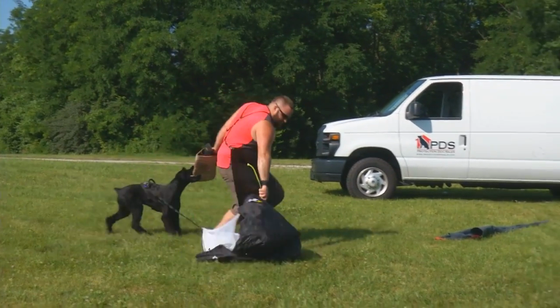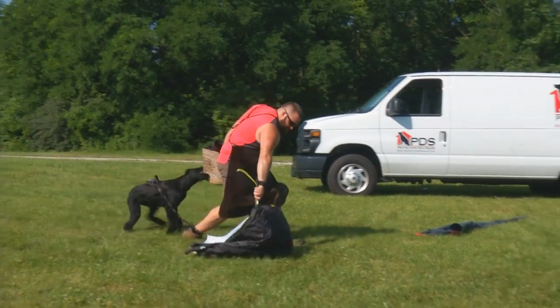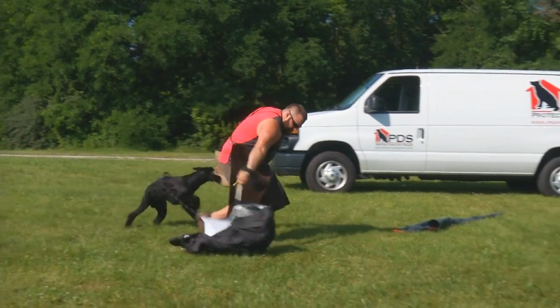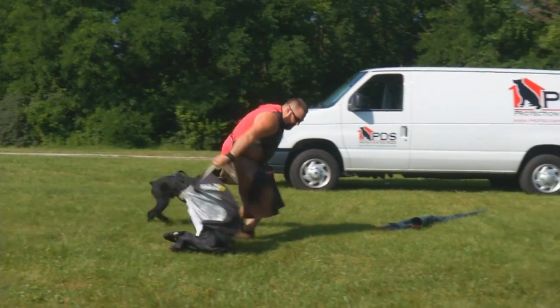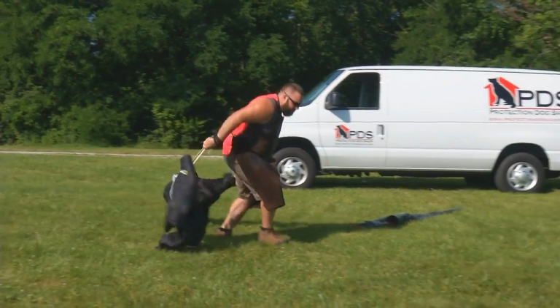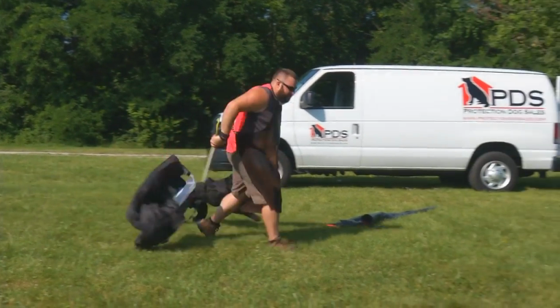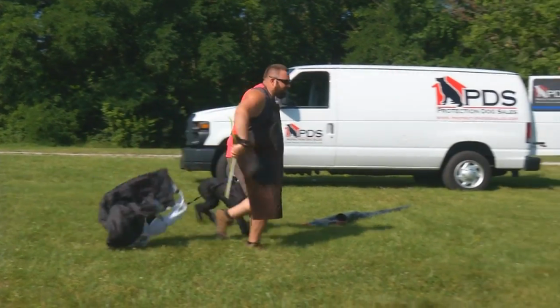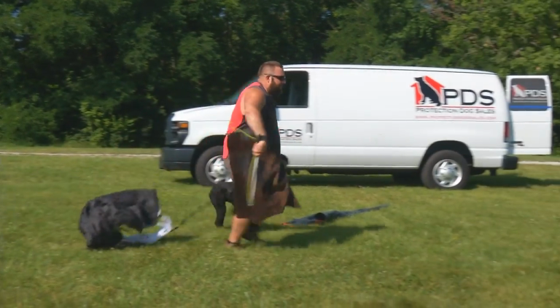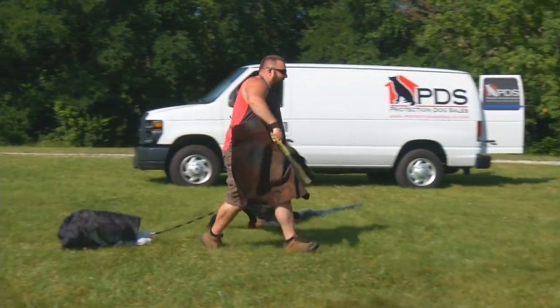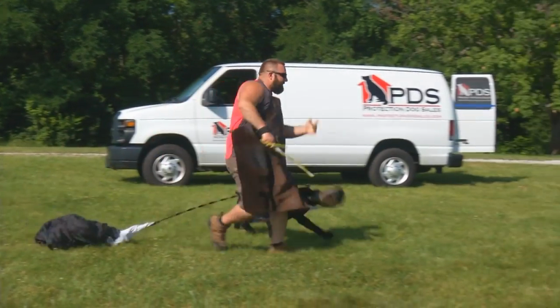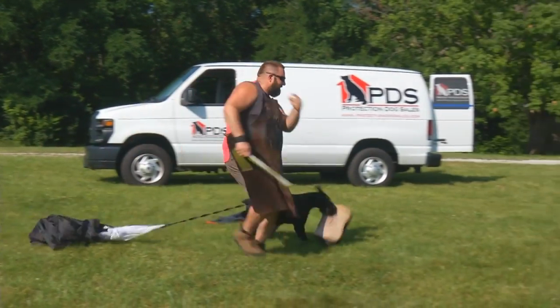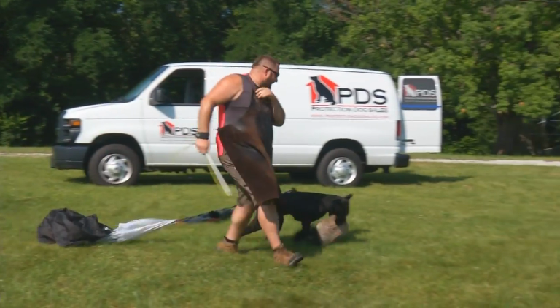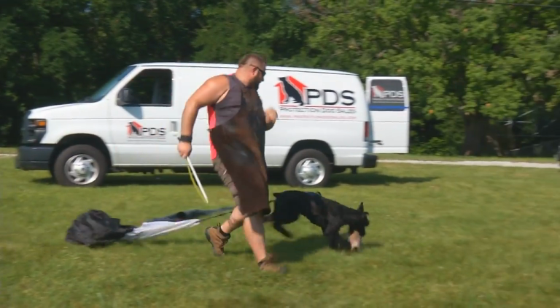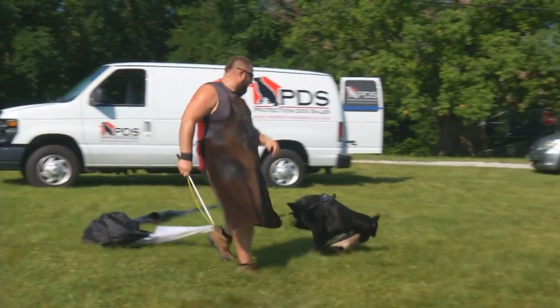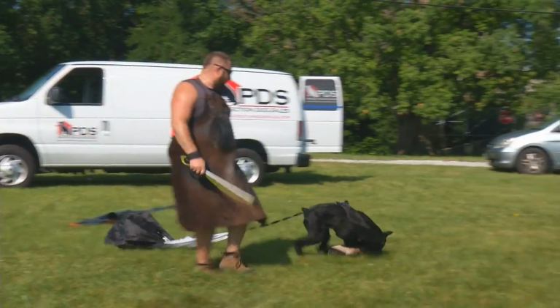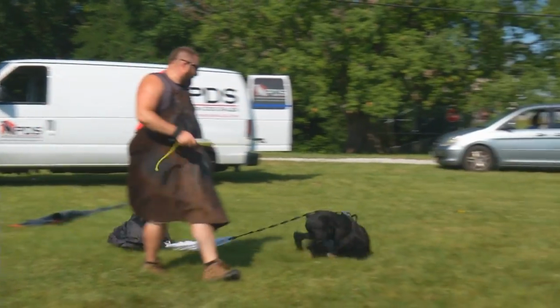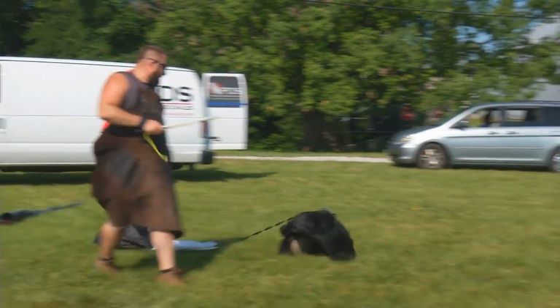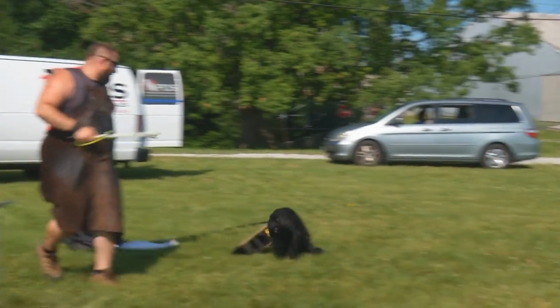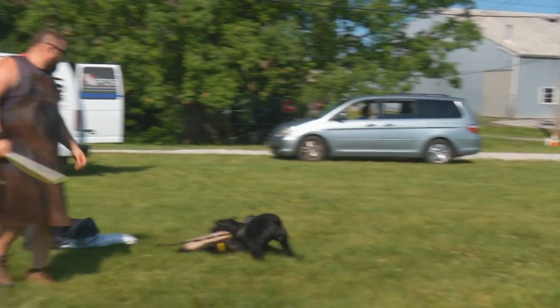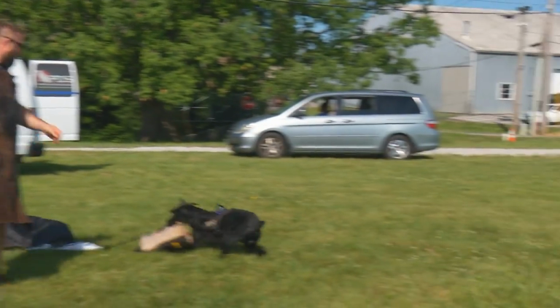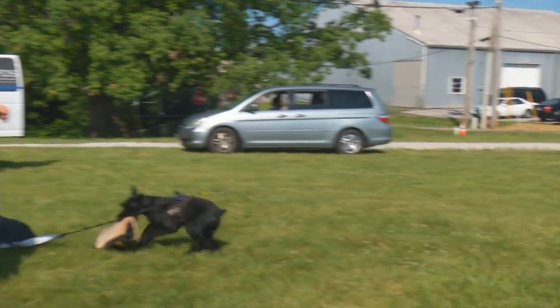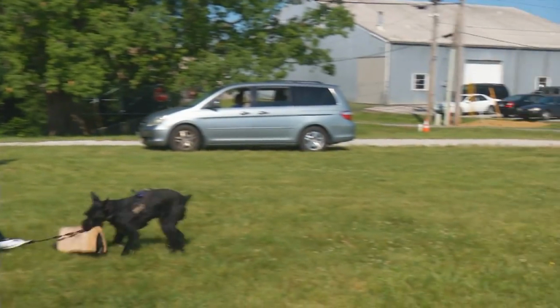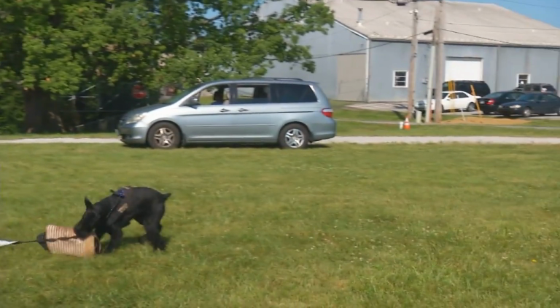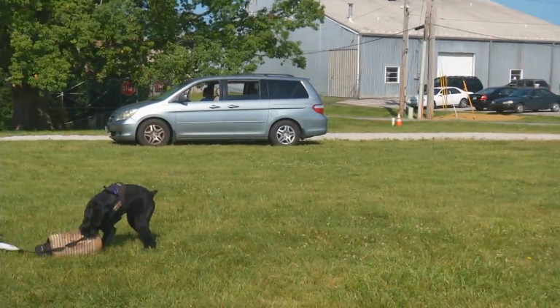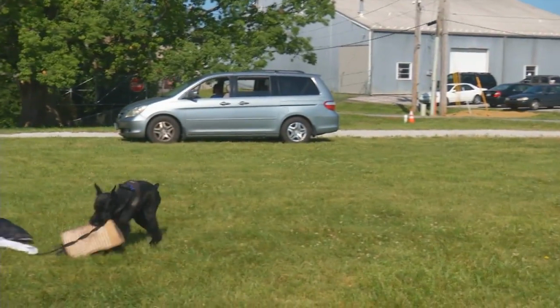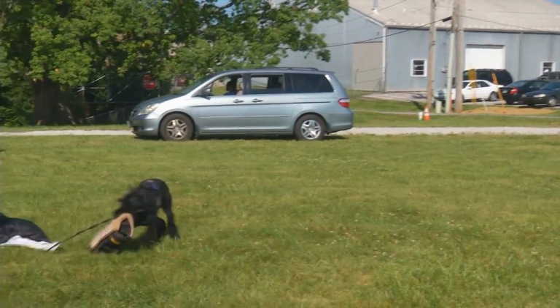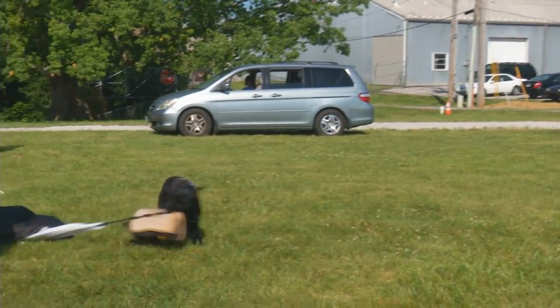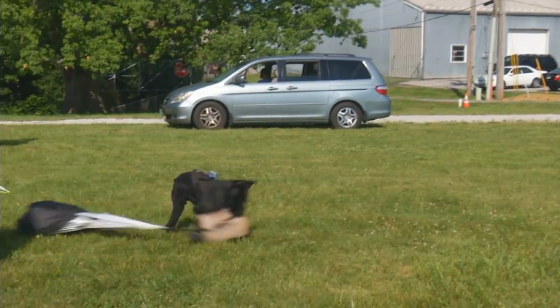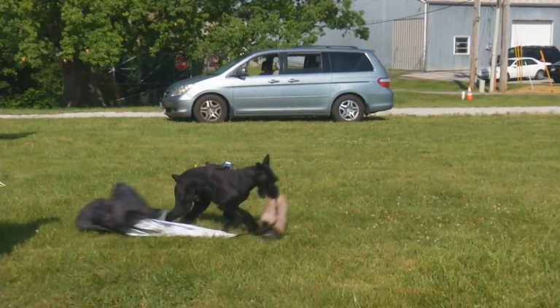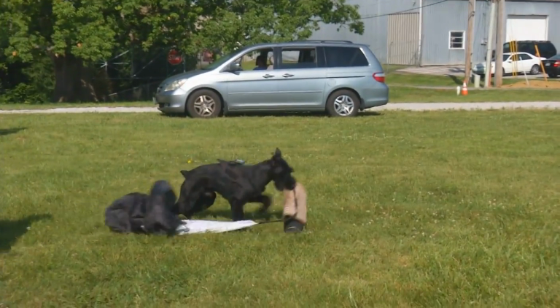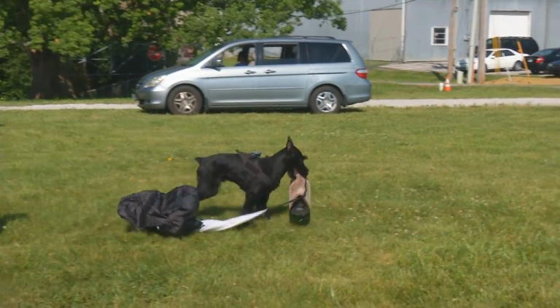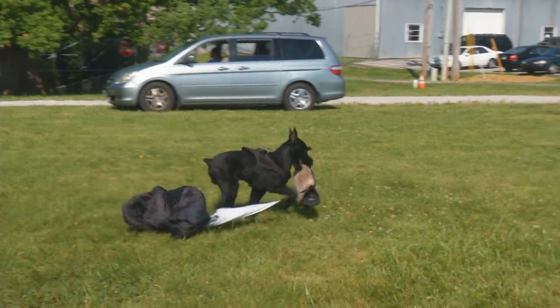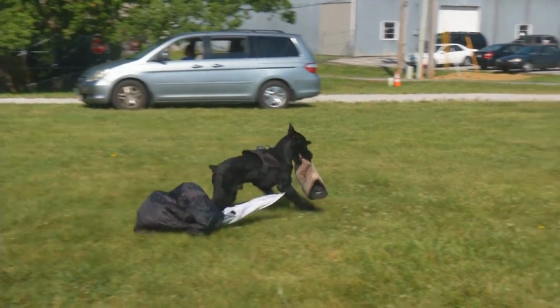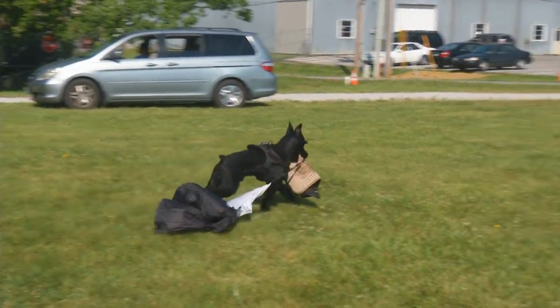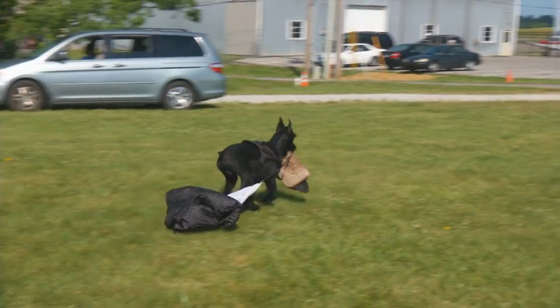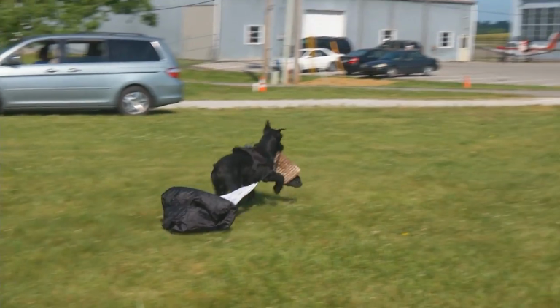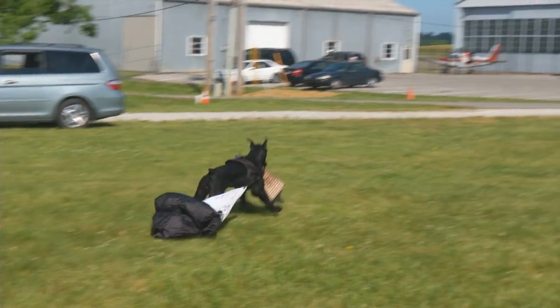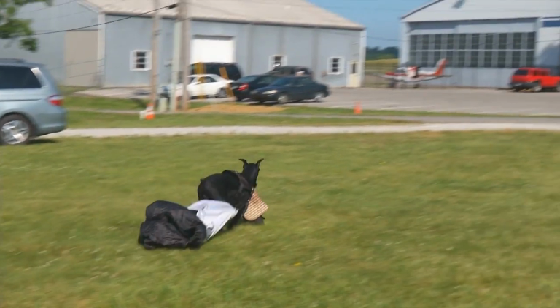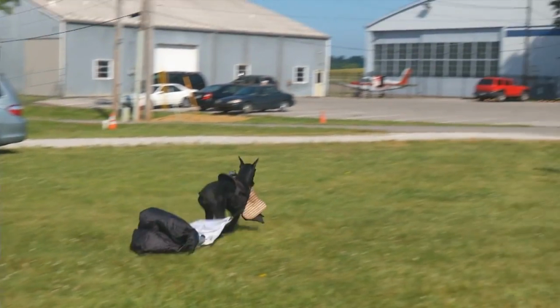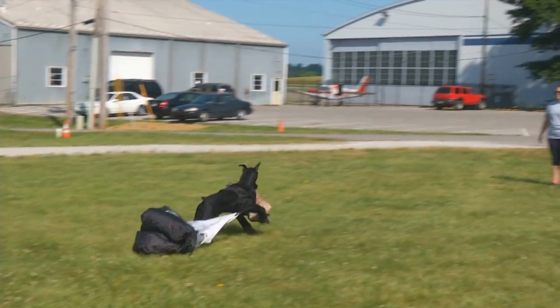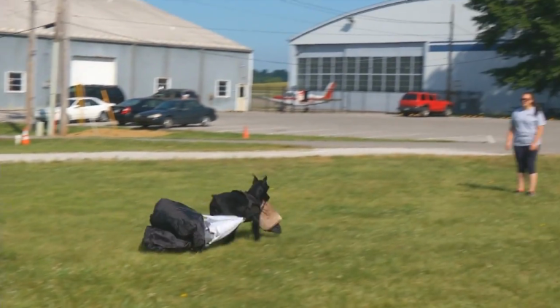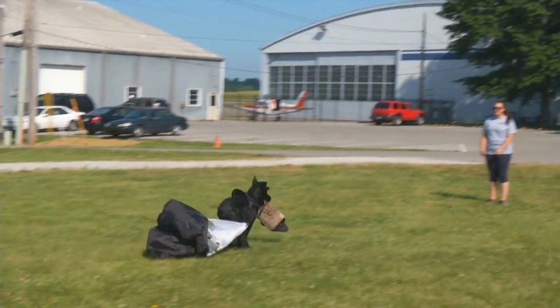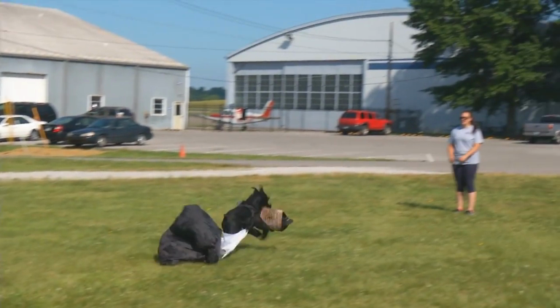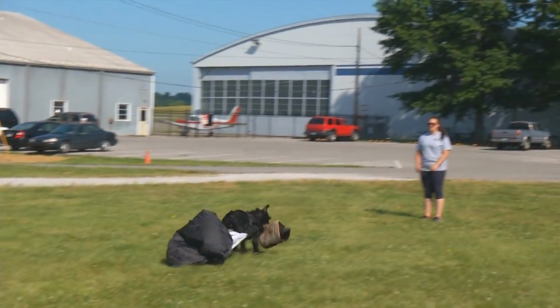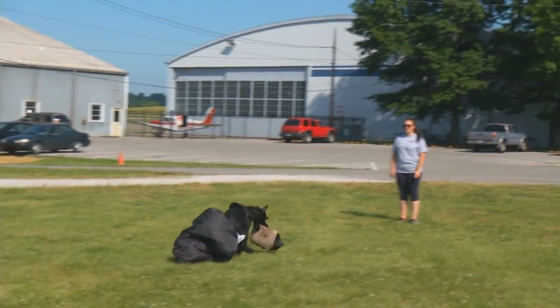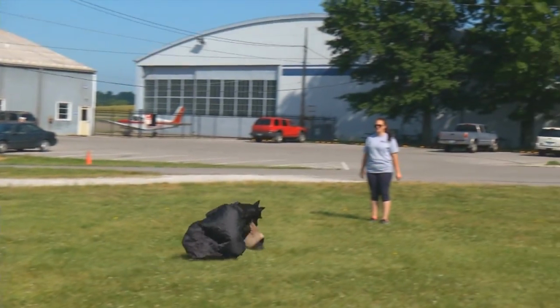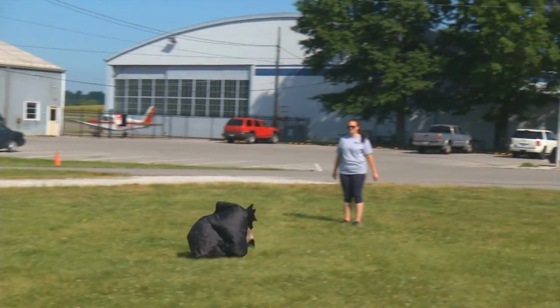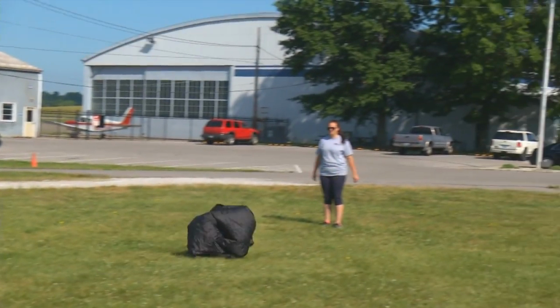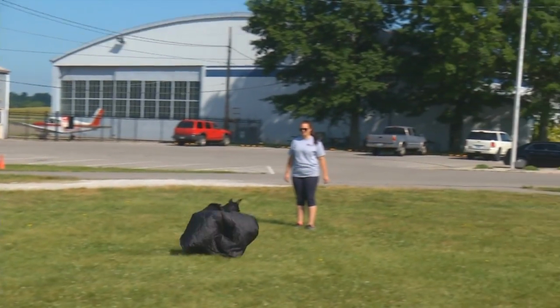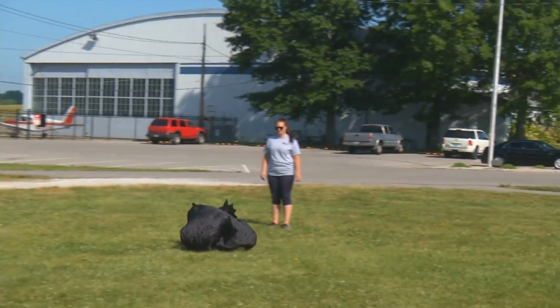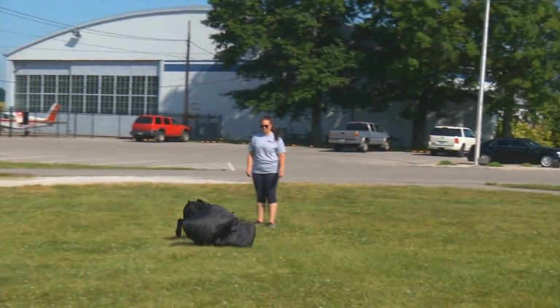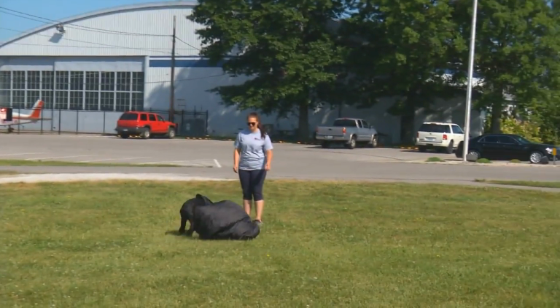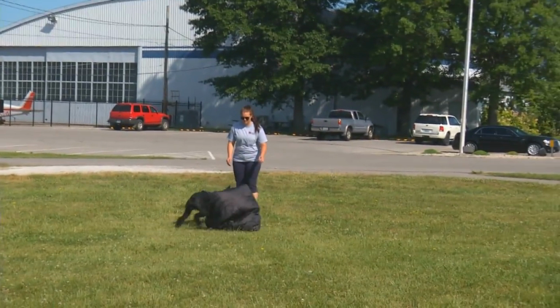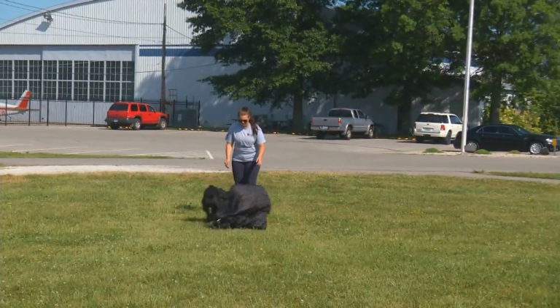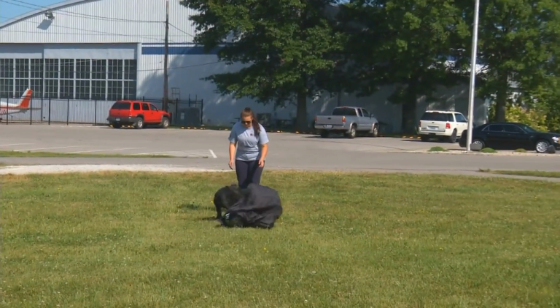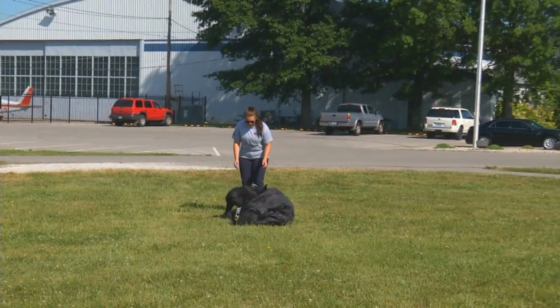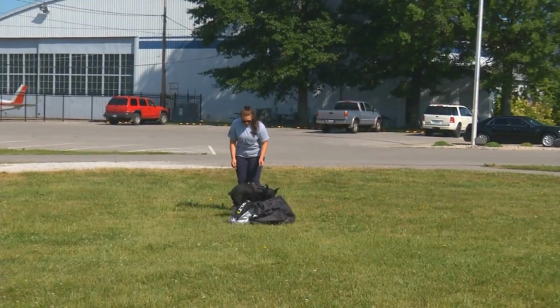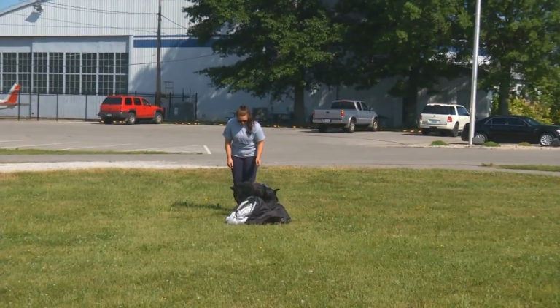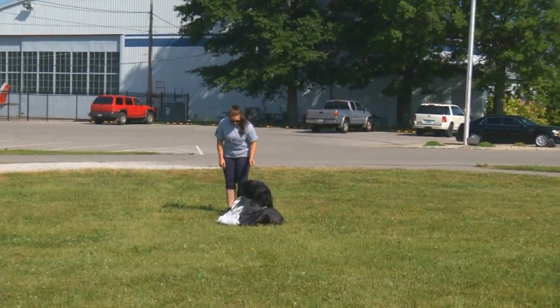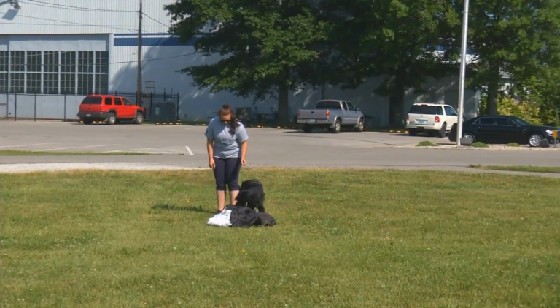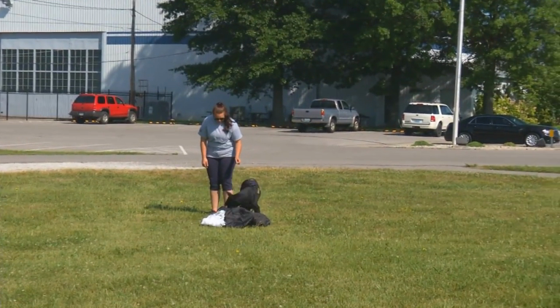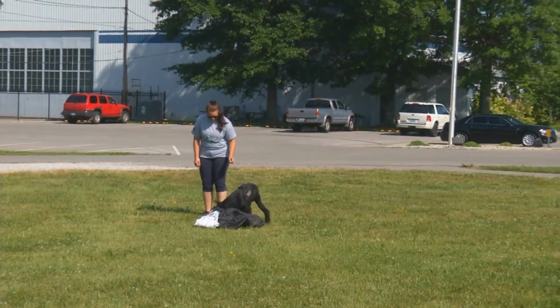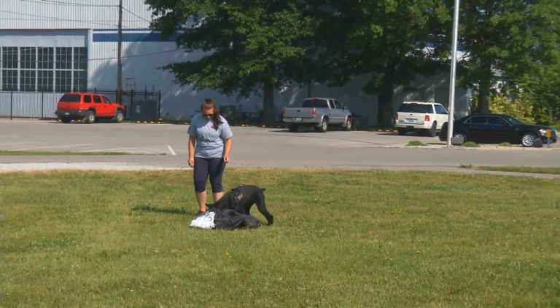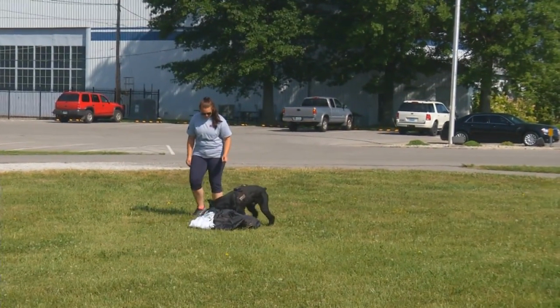Now I'll send it back to his handler. That's it. We'll let her get him collected and turned around.